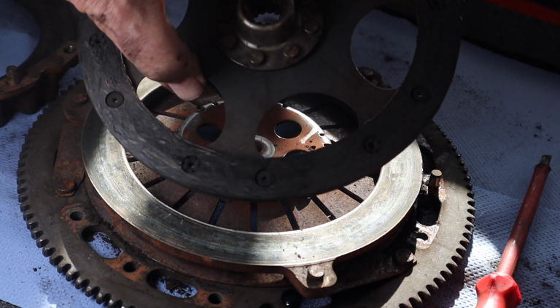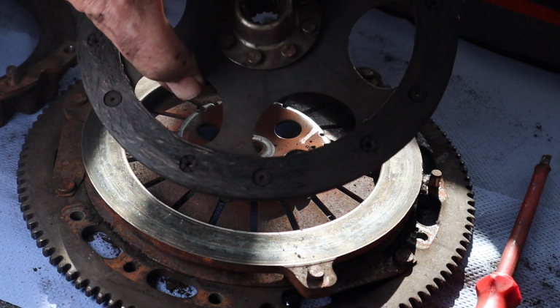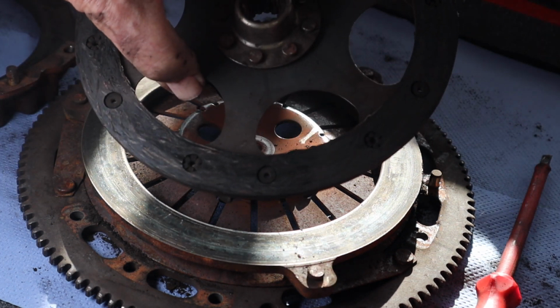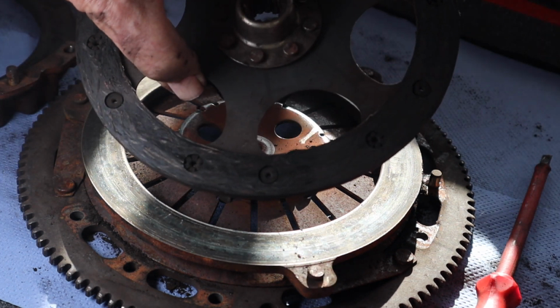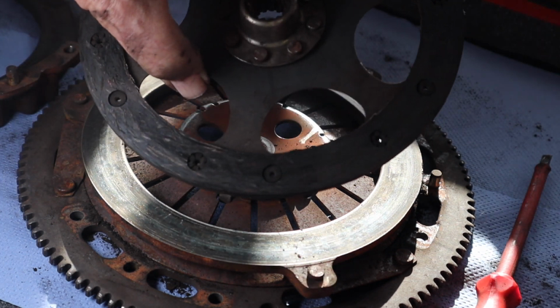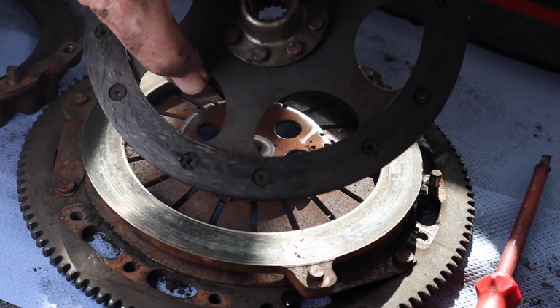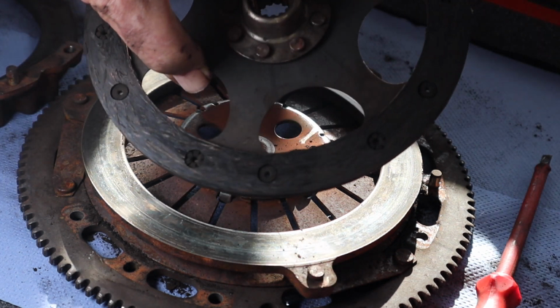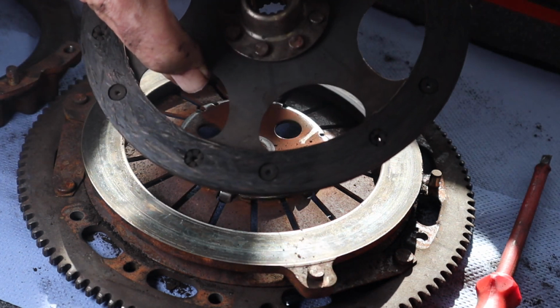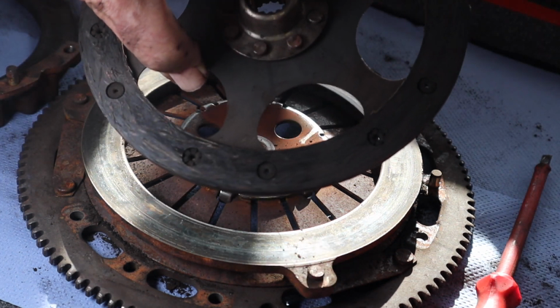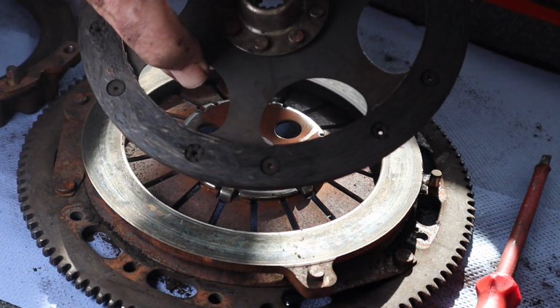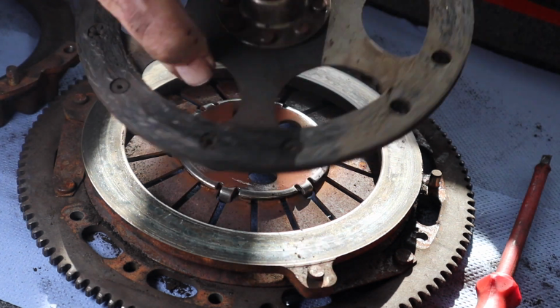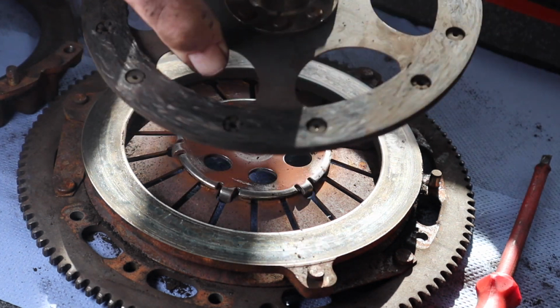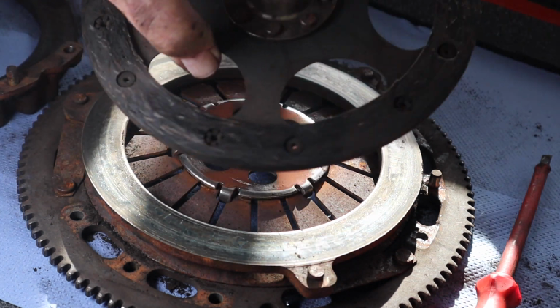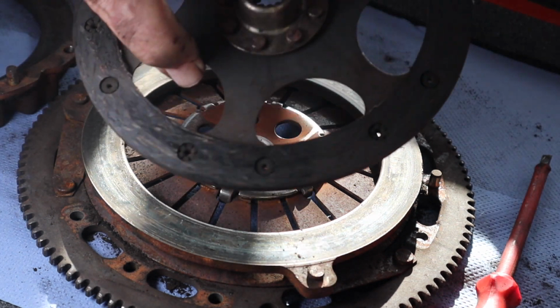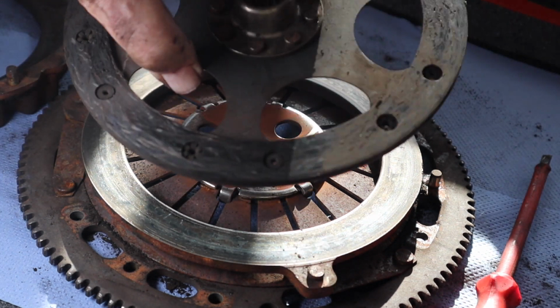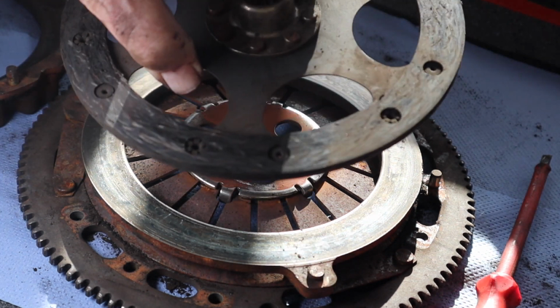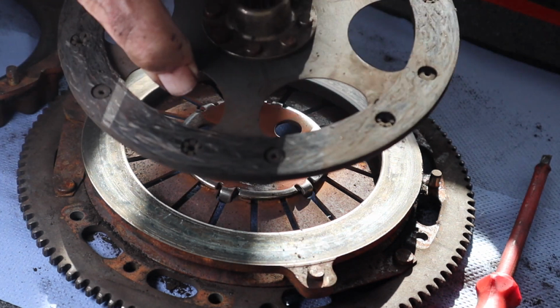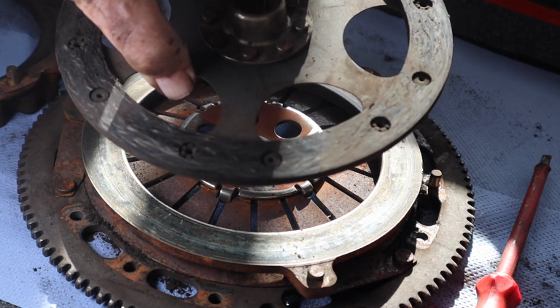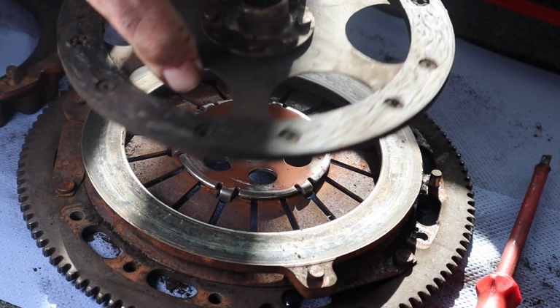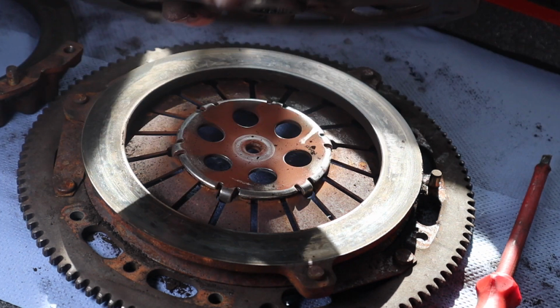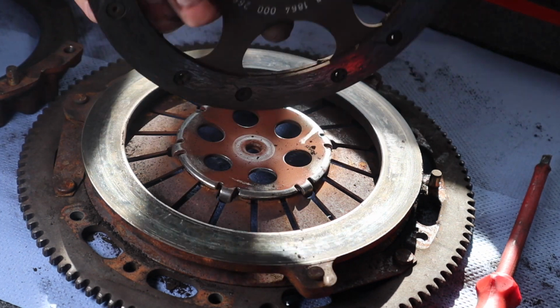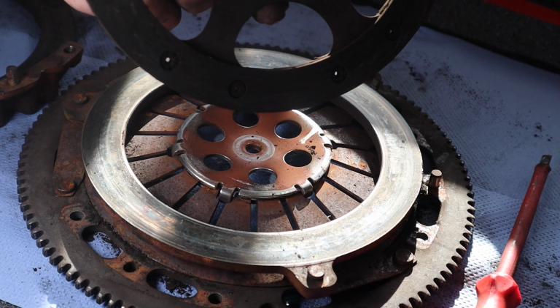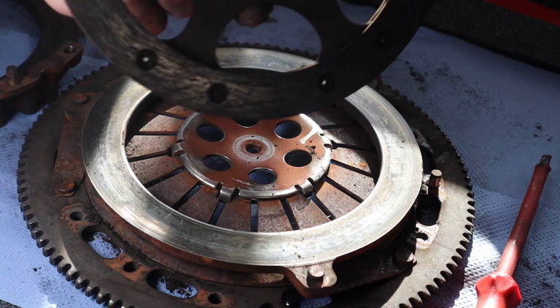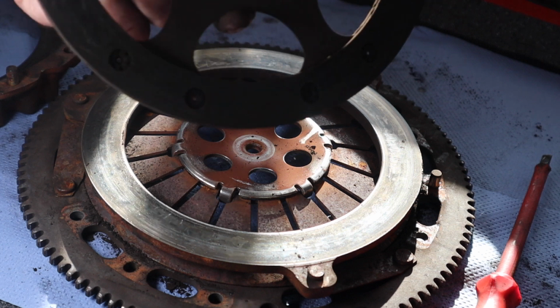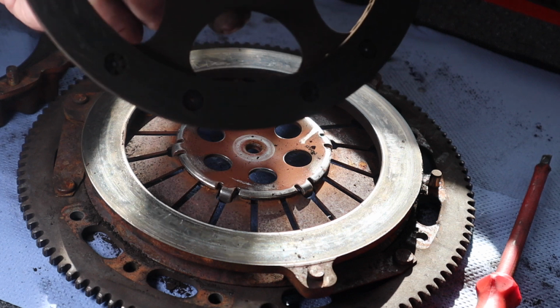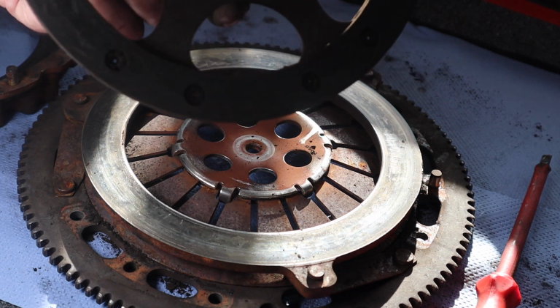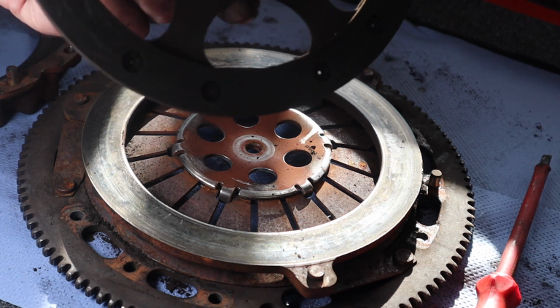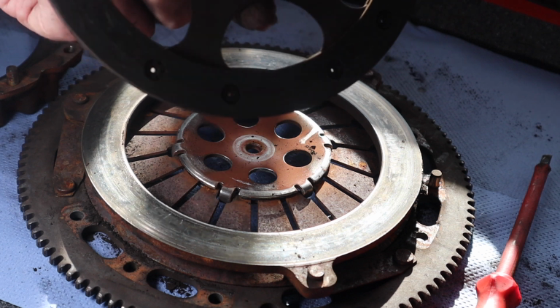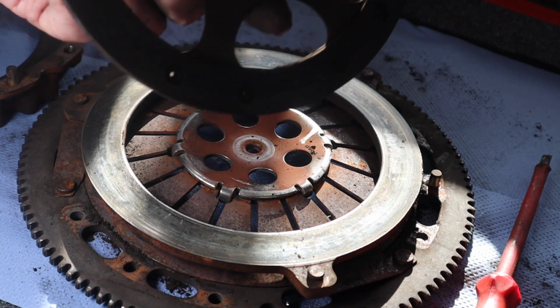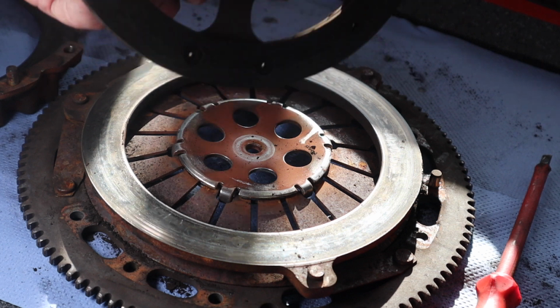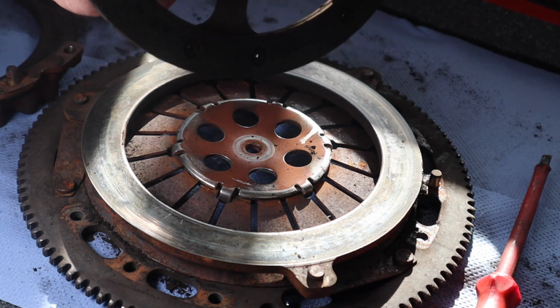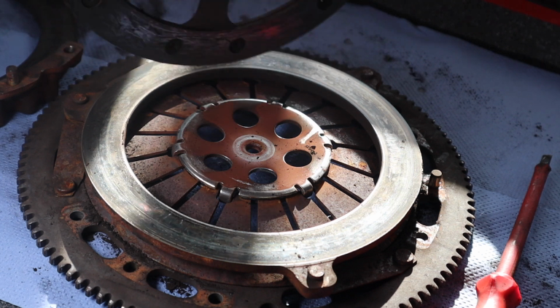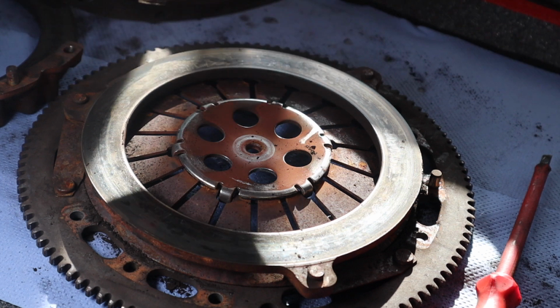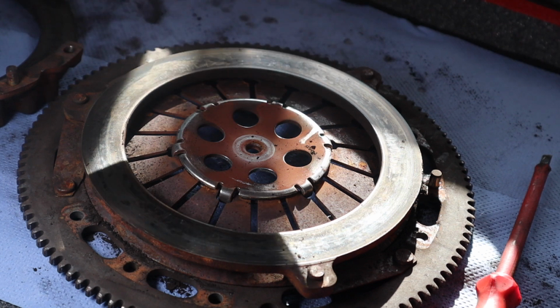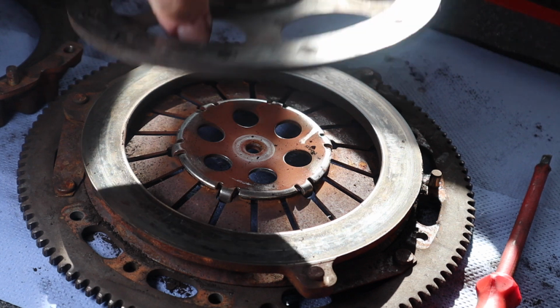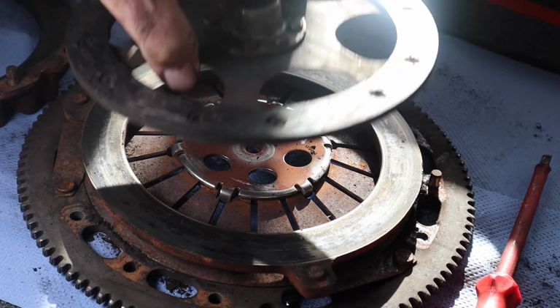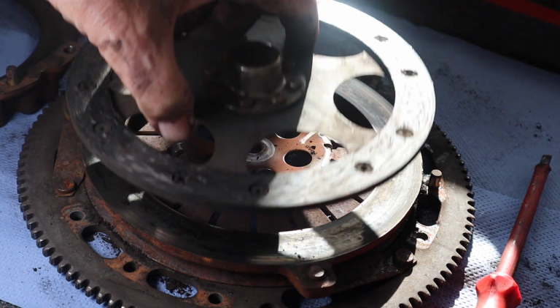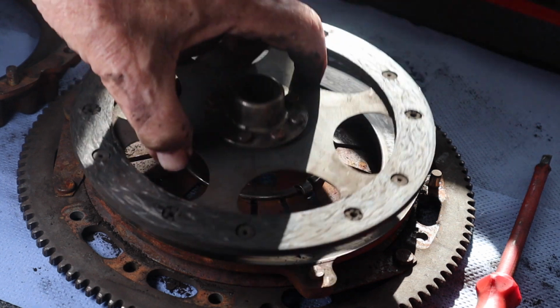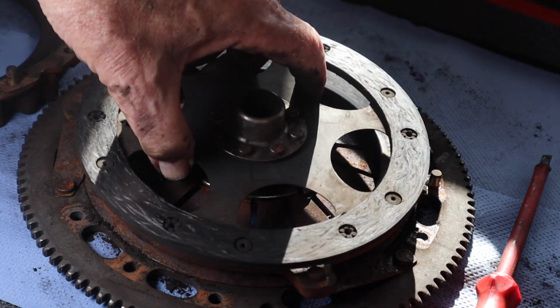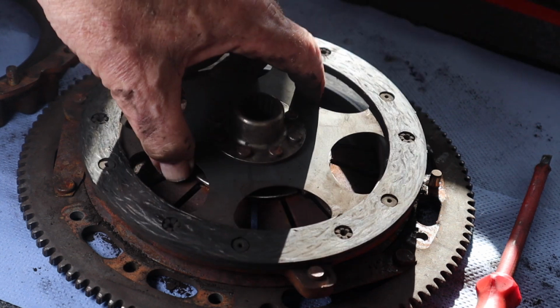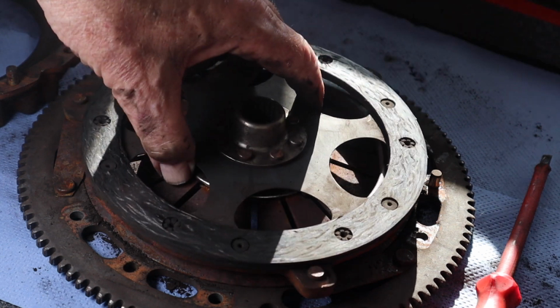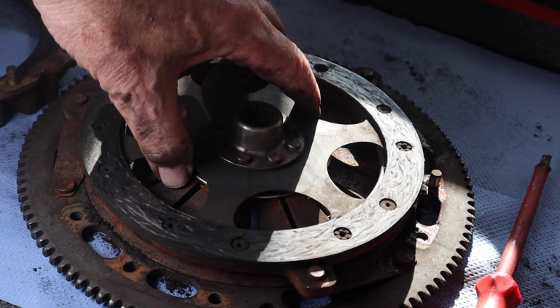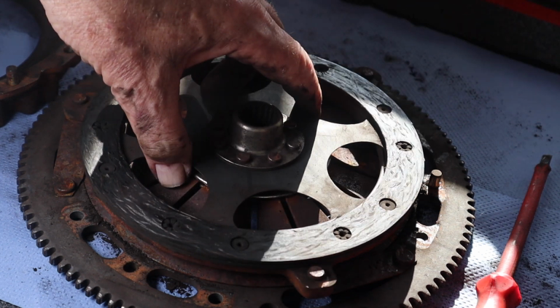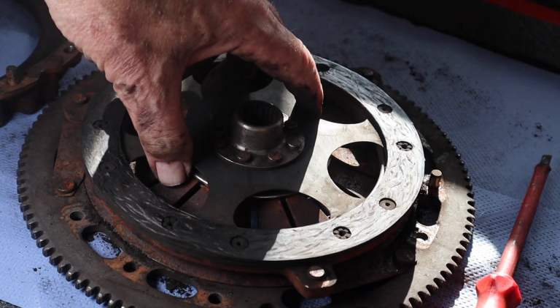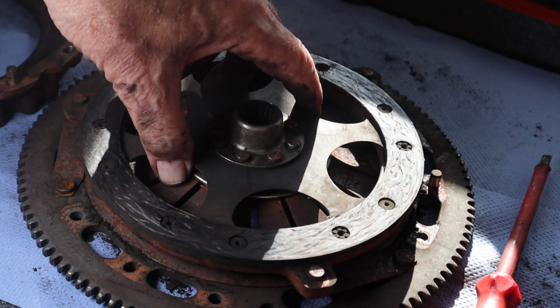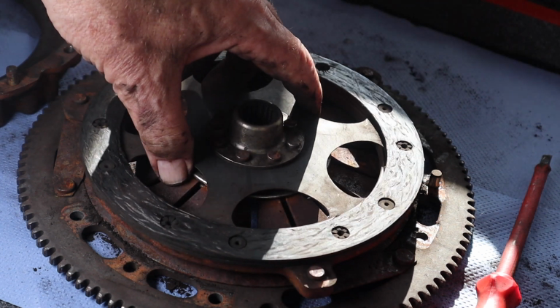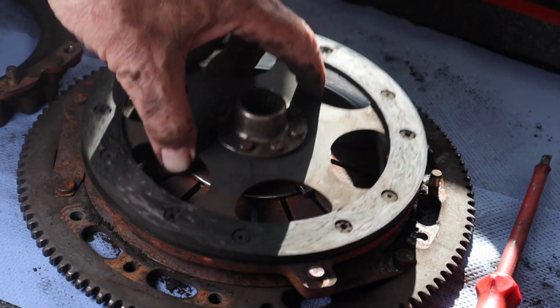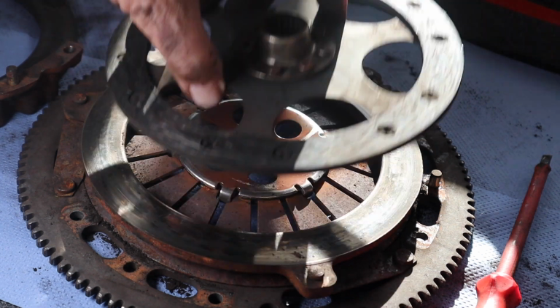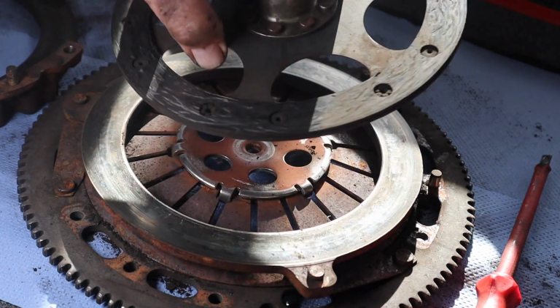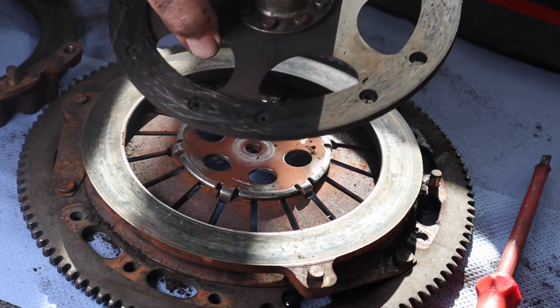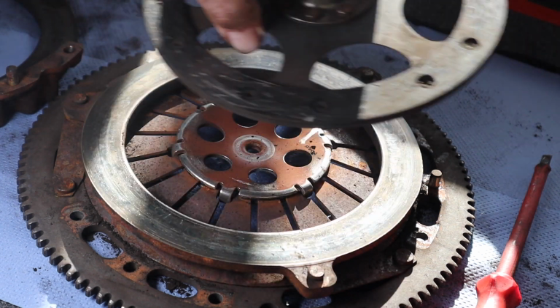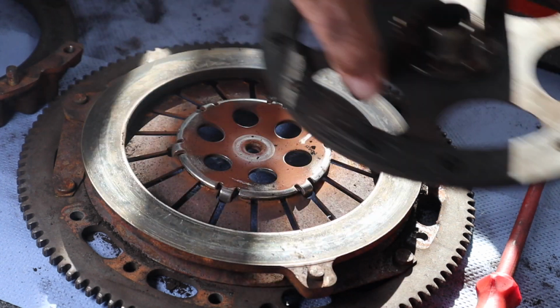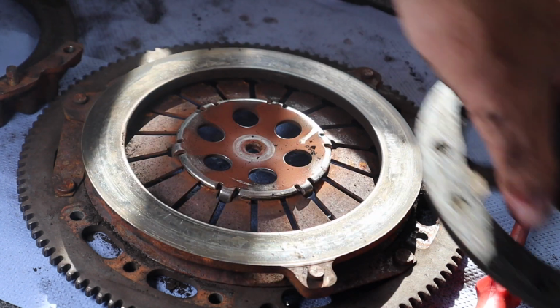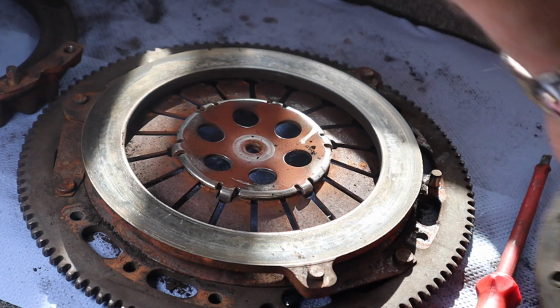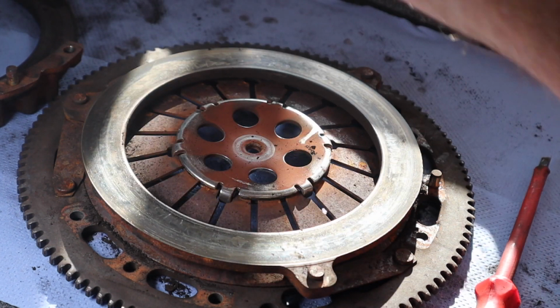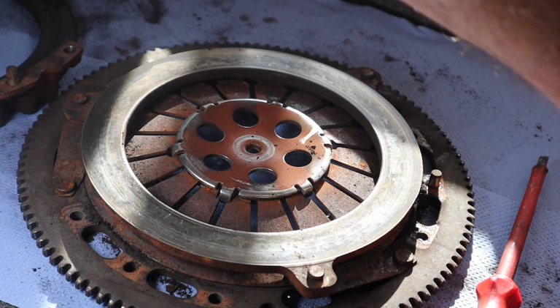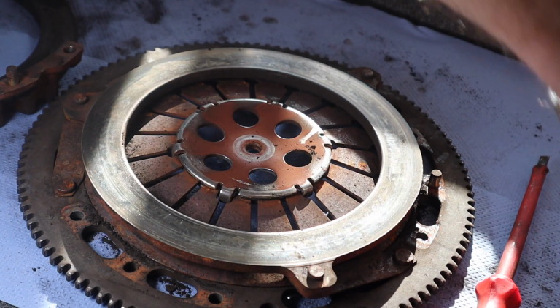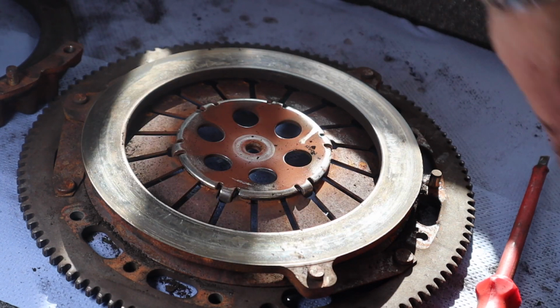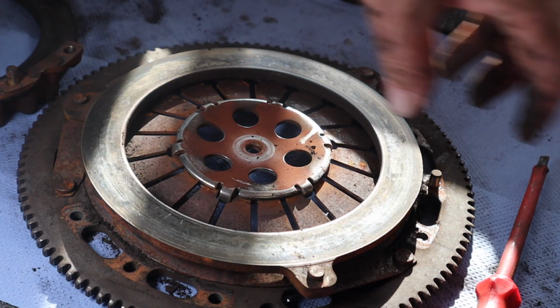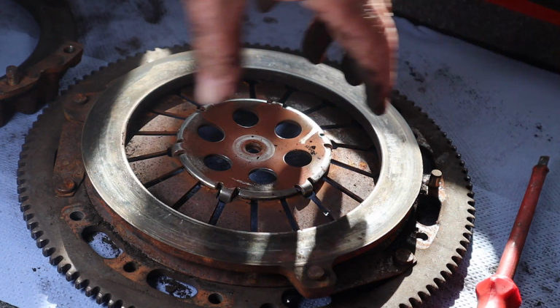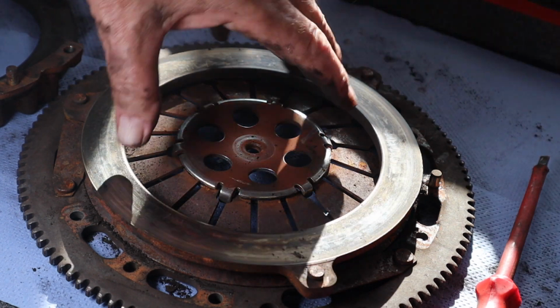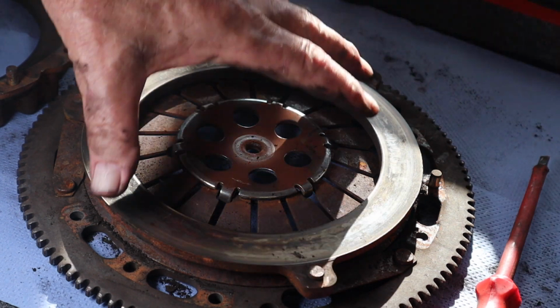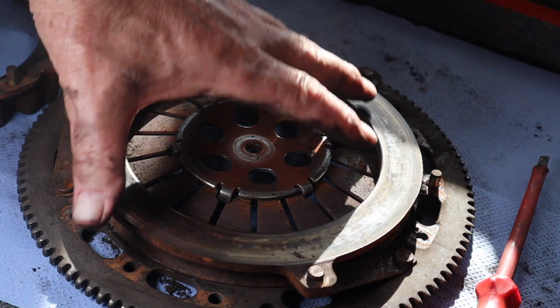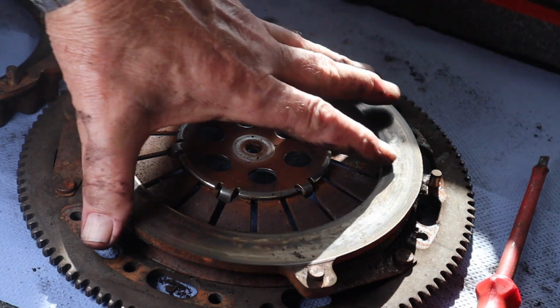And you can understand why when you see what you have to do to change it. But this would be a hundred pounds instead of seven hundred pounds.